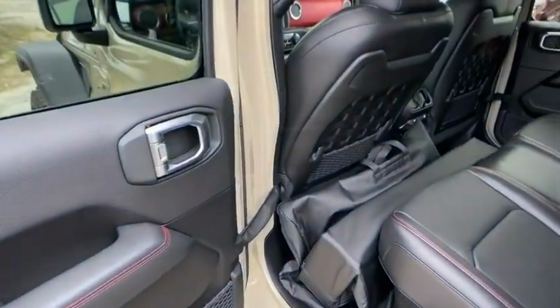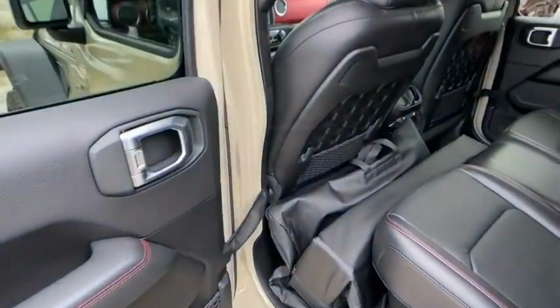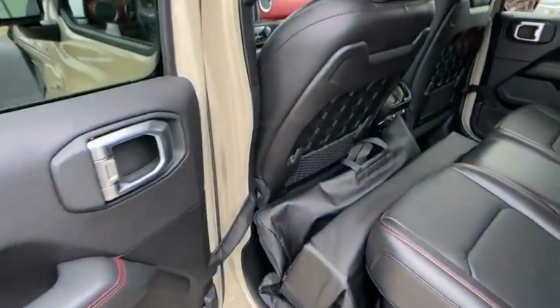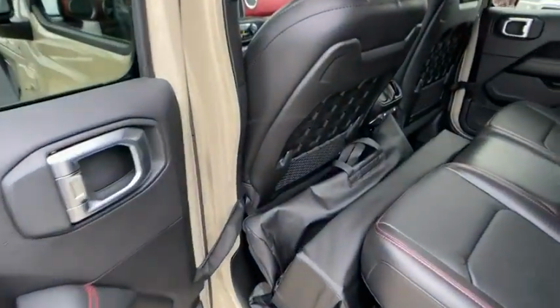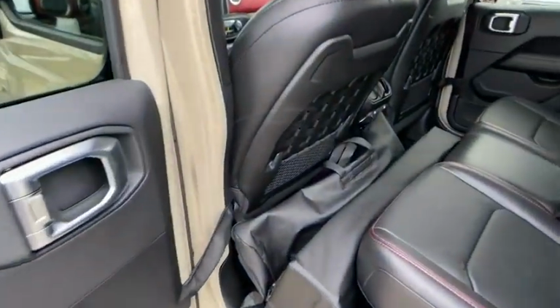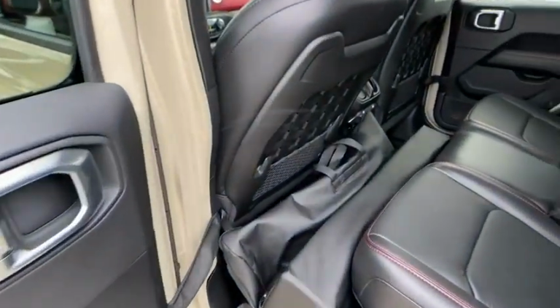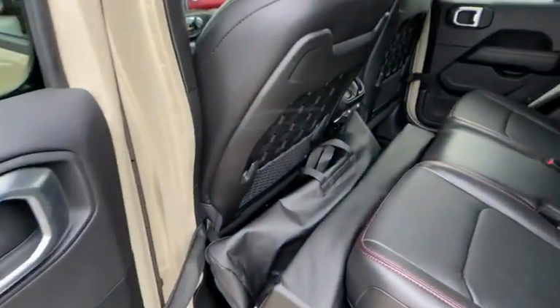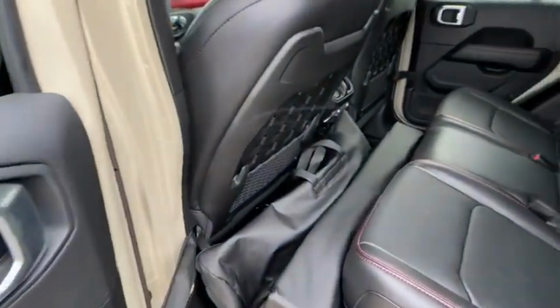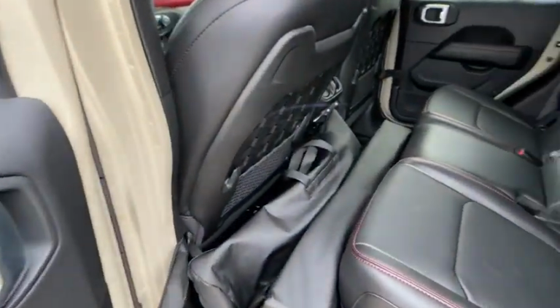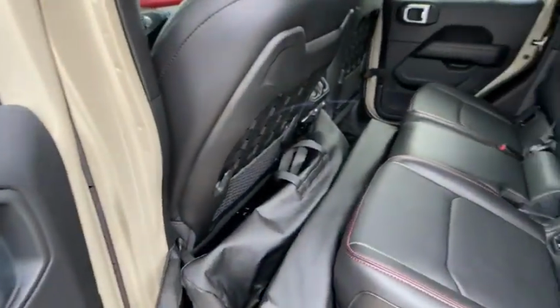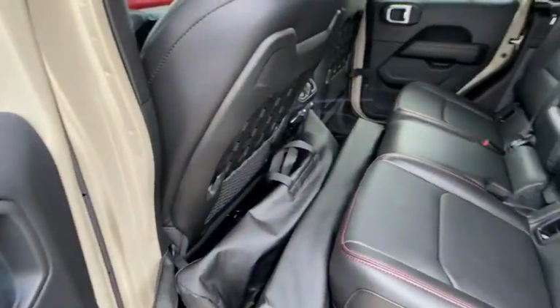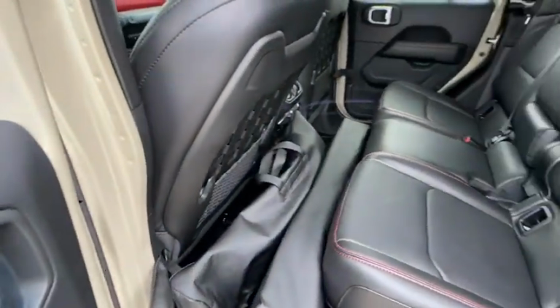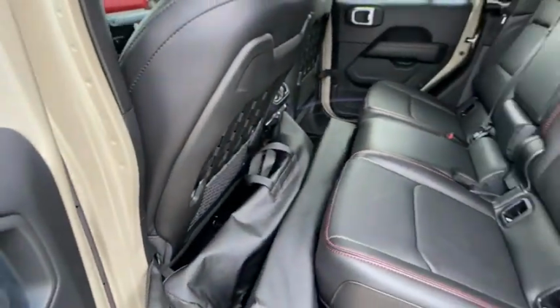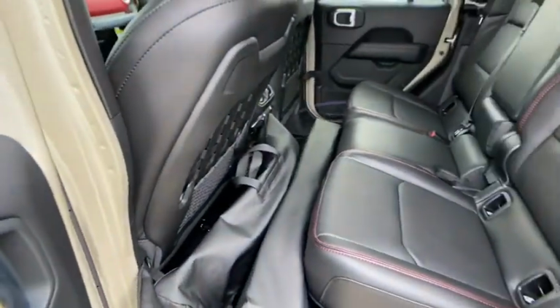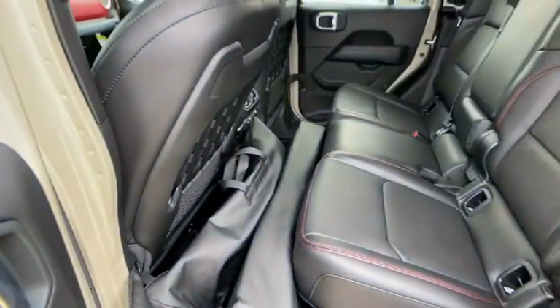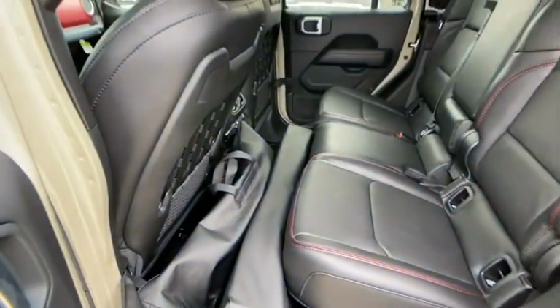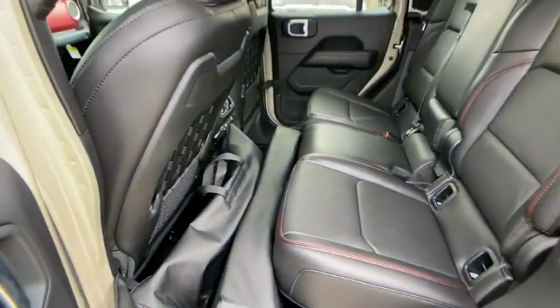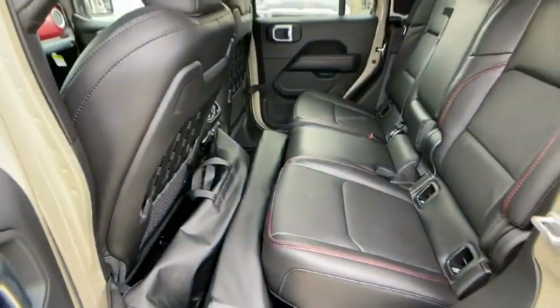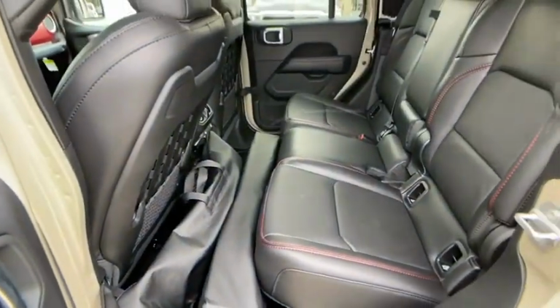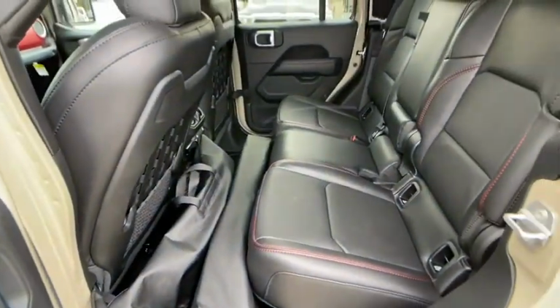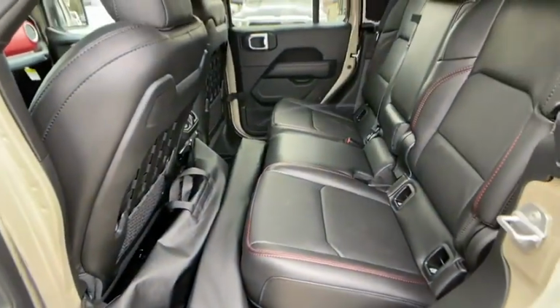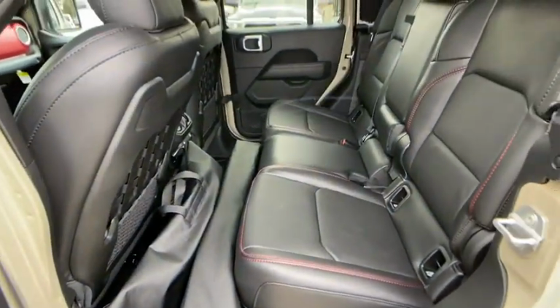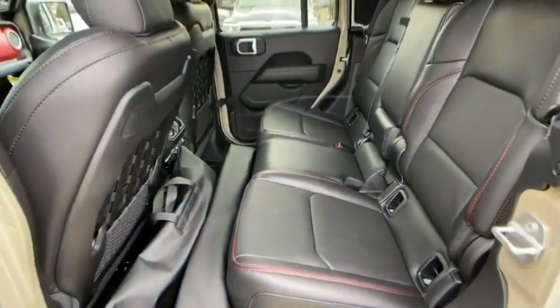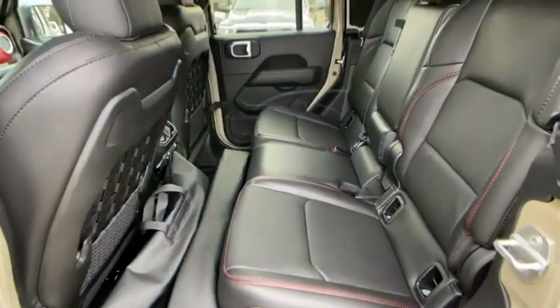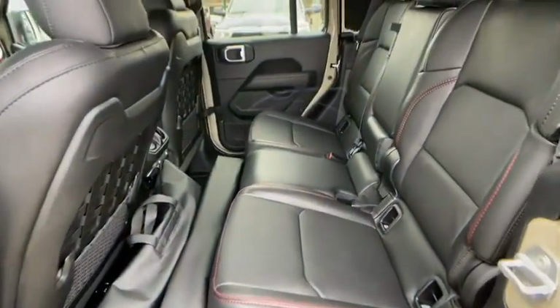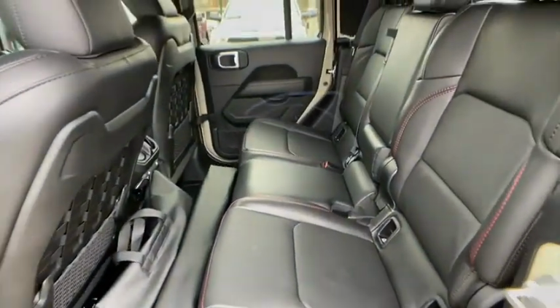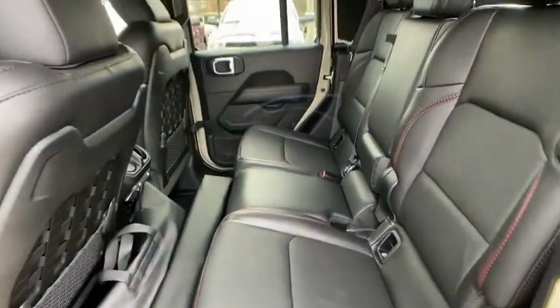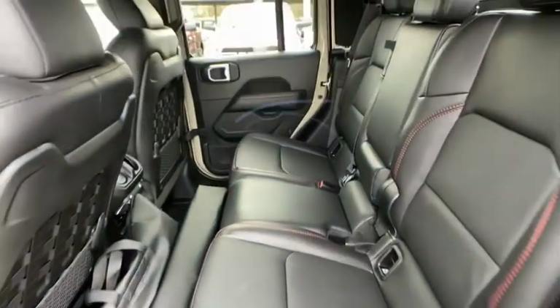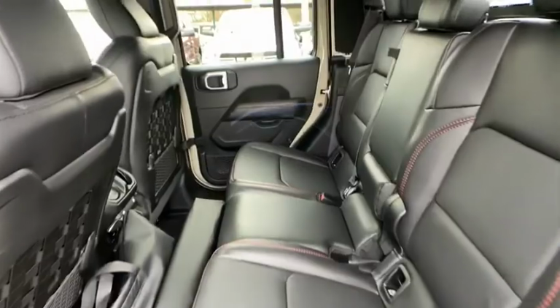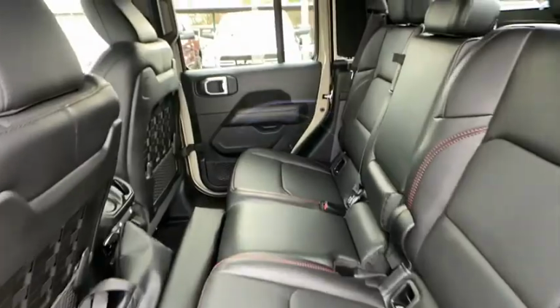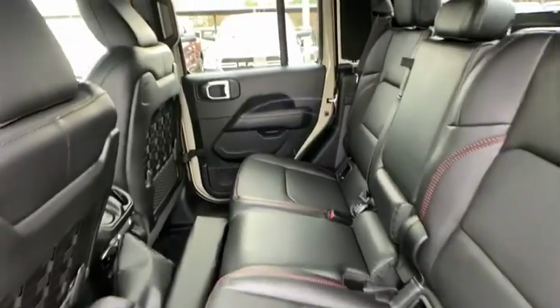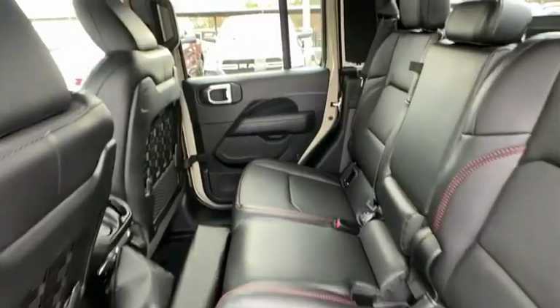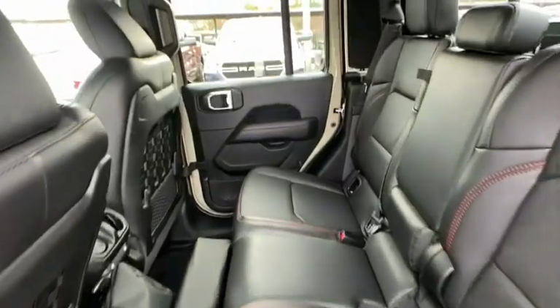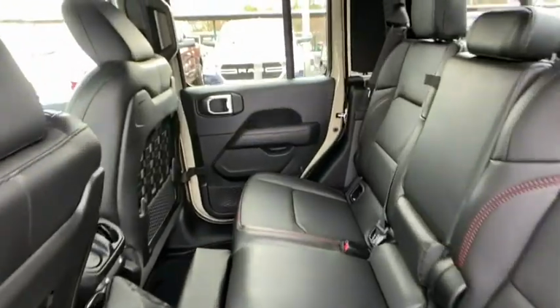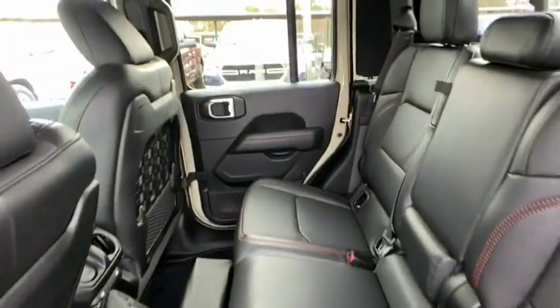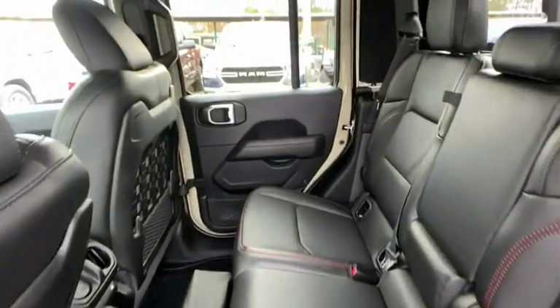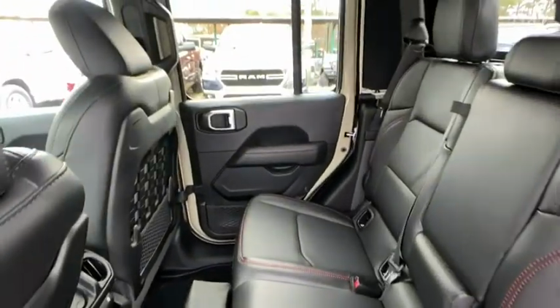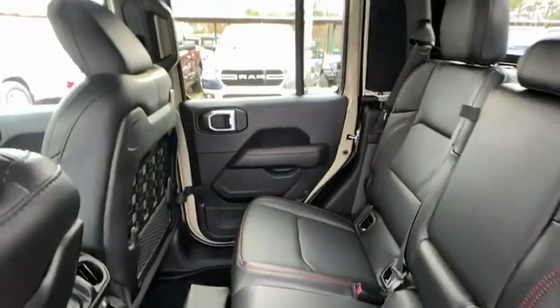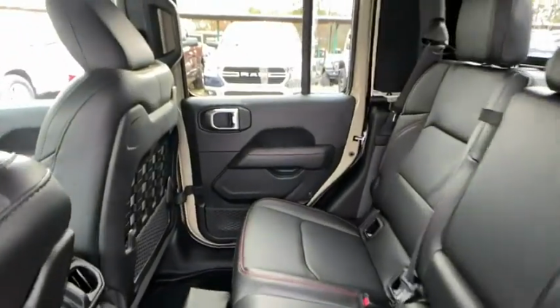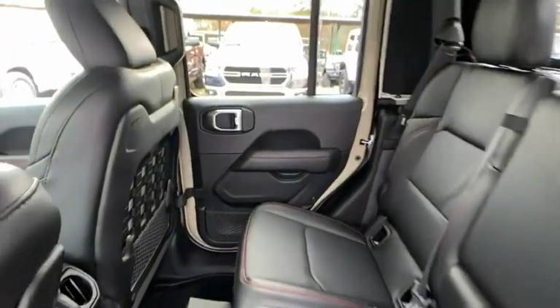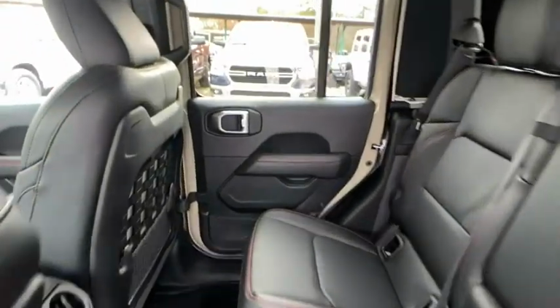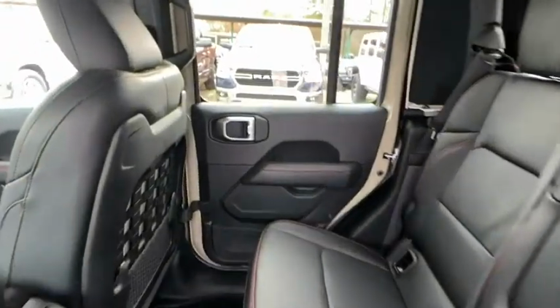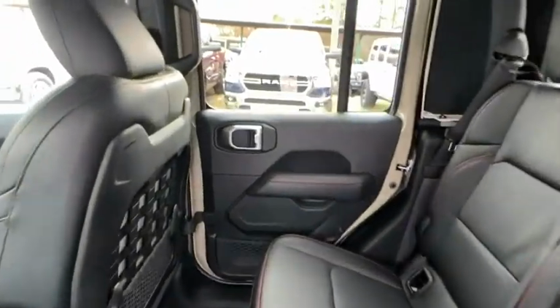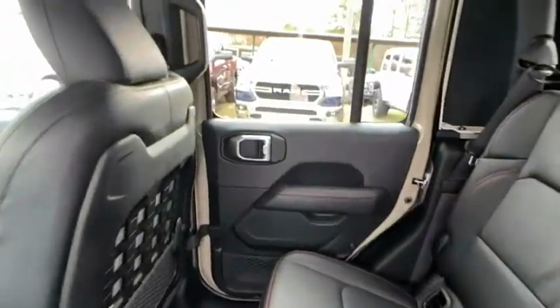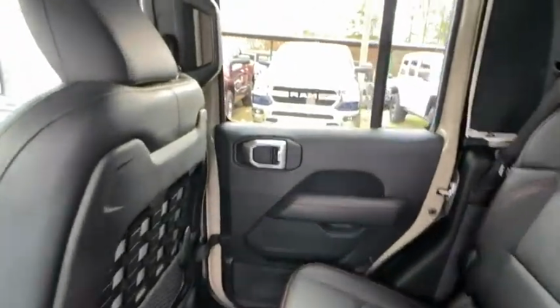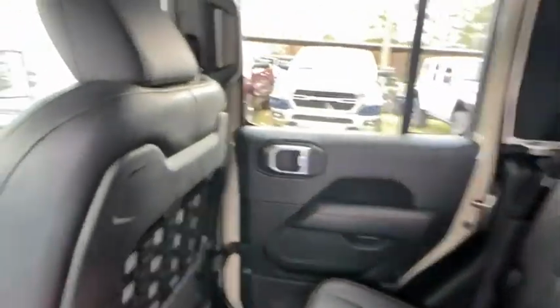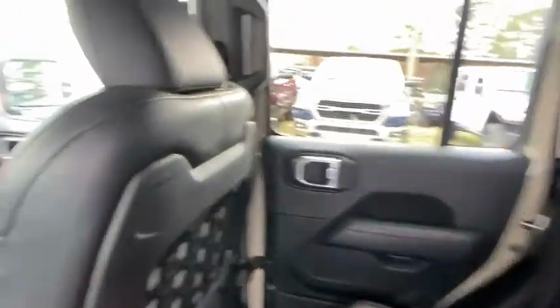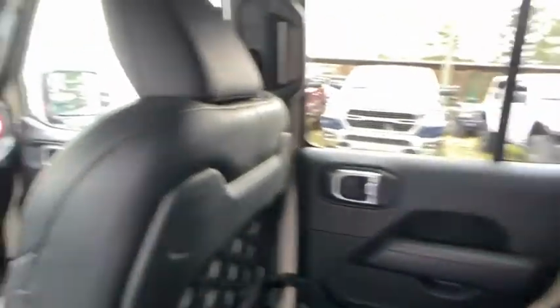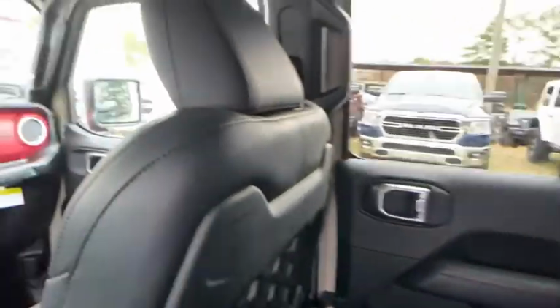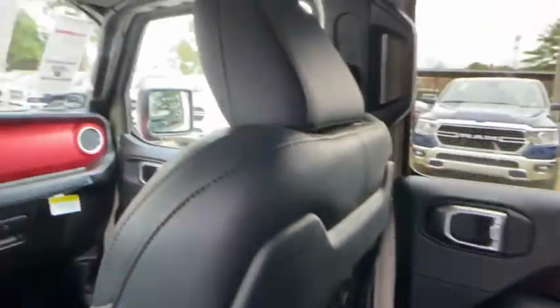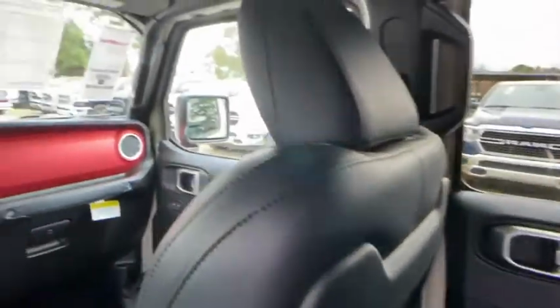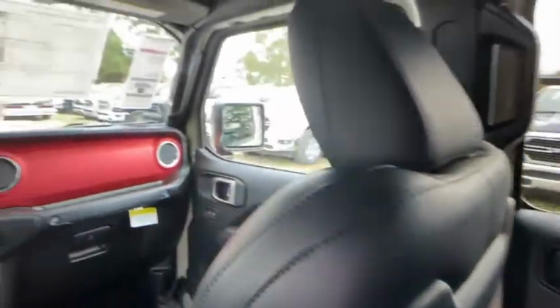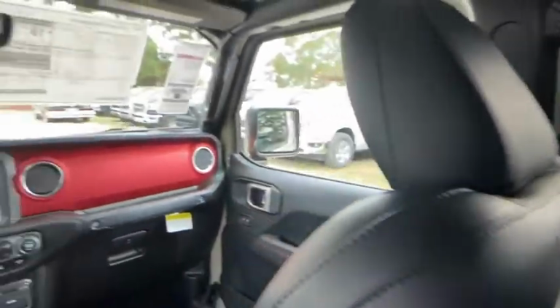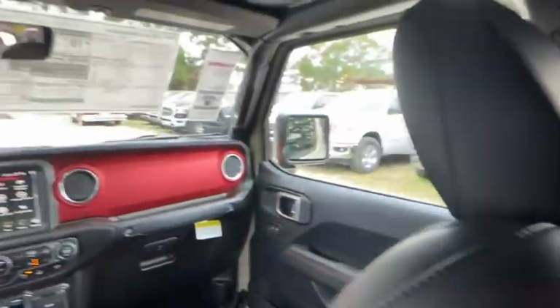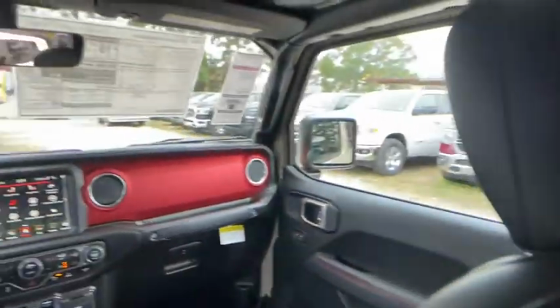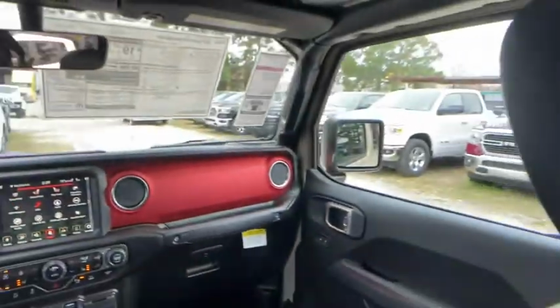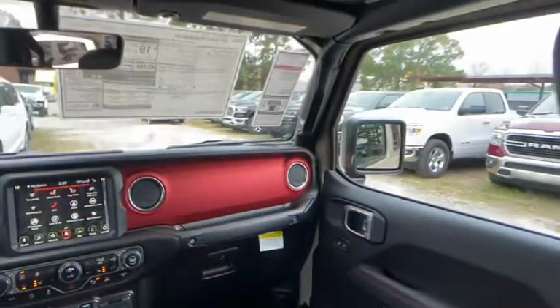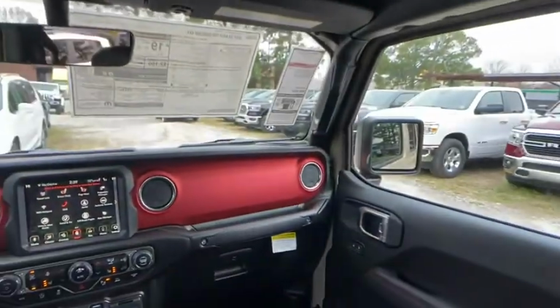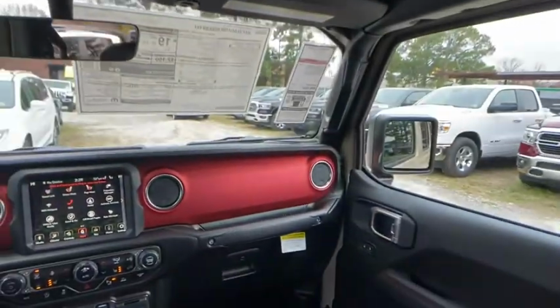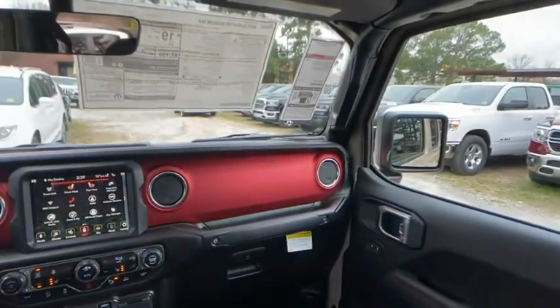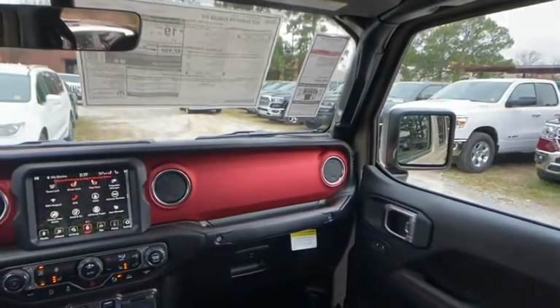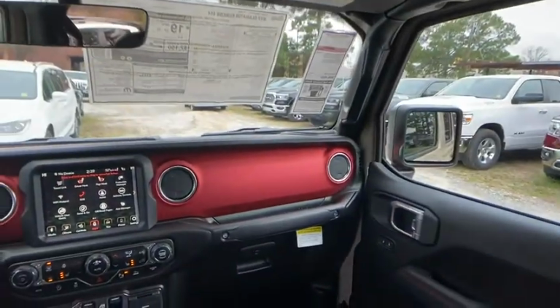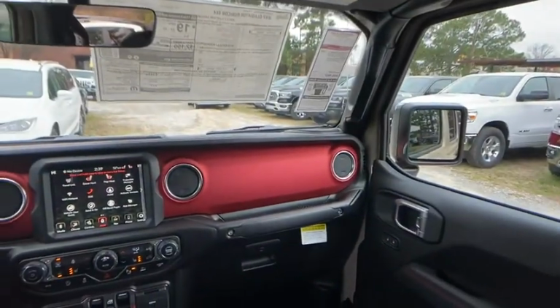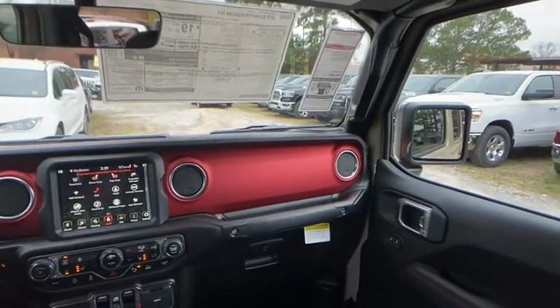Cruise control, keyless start, floor mats, aluminum wheels, four-wheel disc brakes, four-wheel drive, climate control.